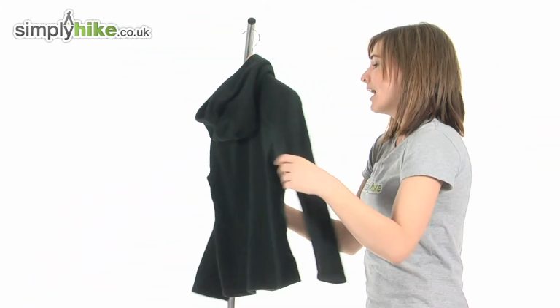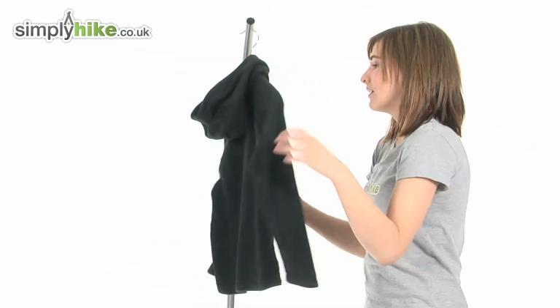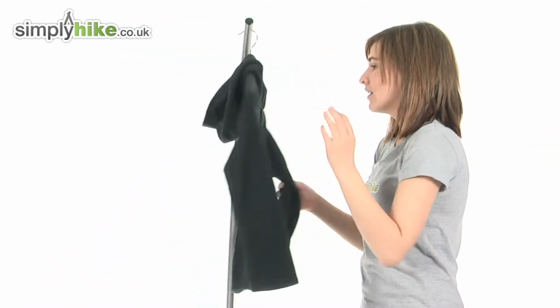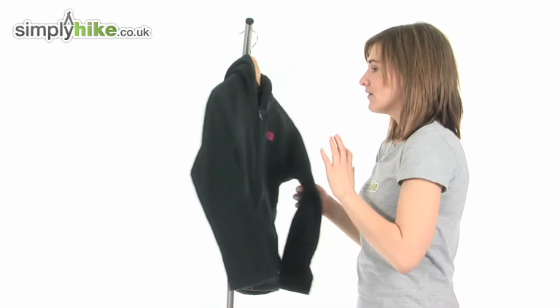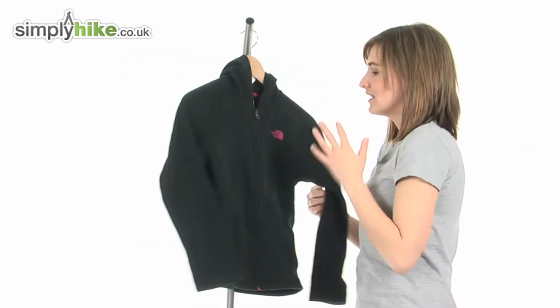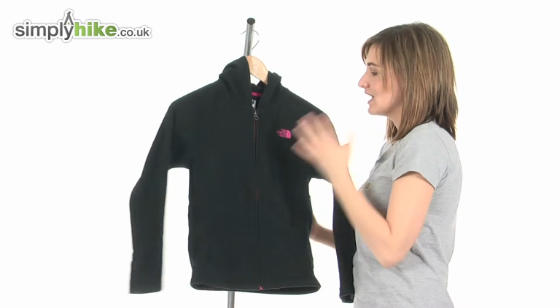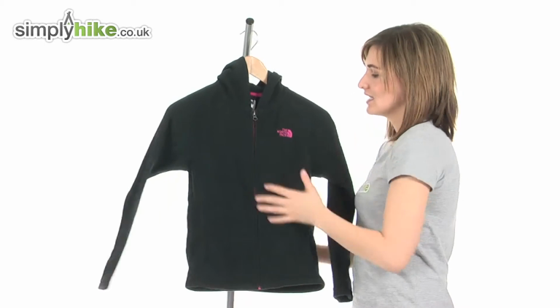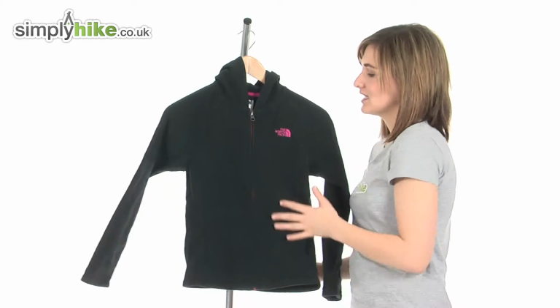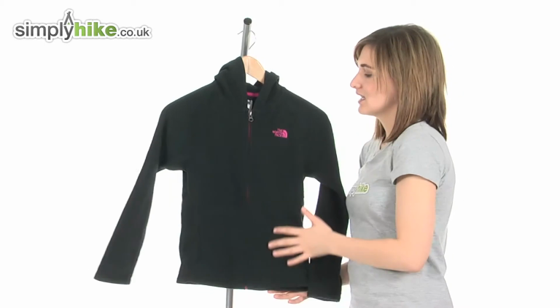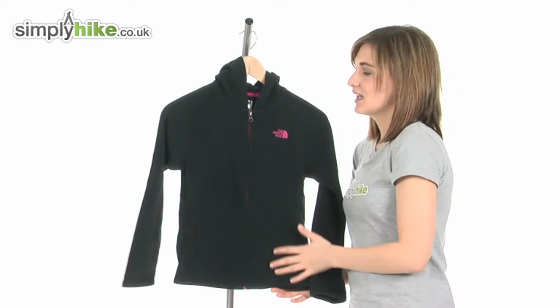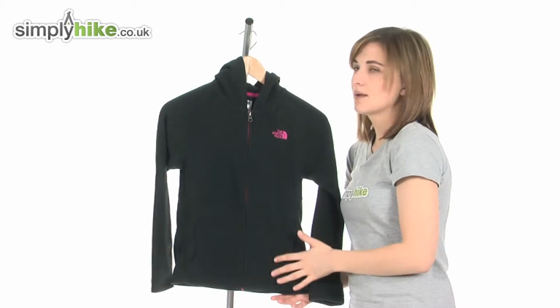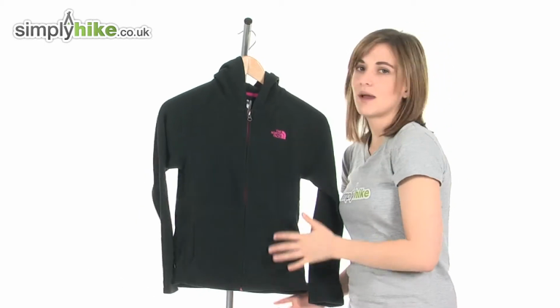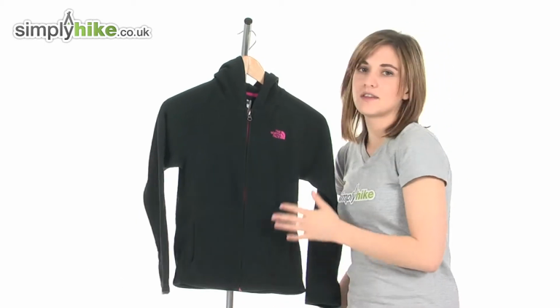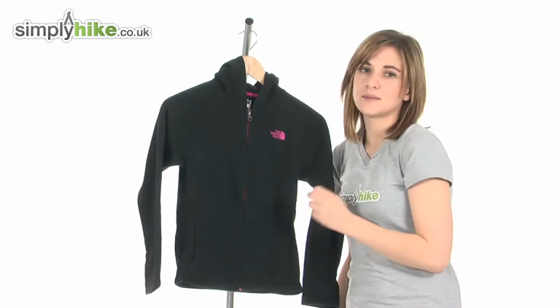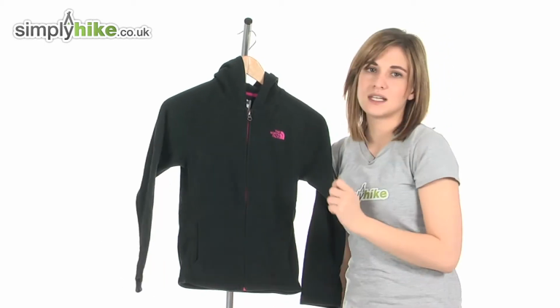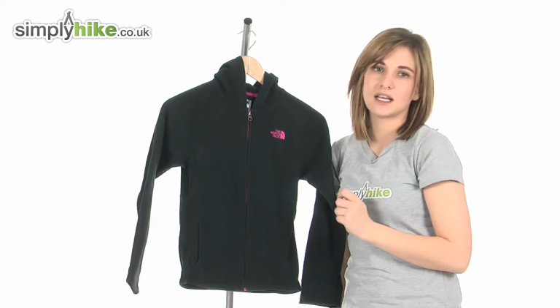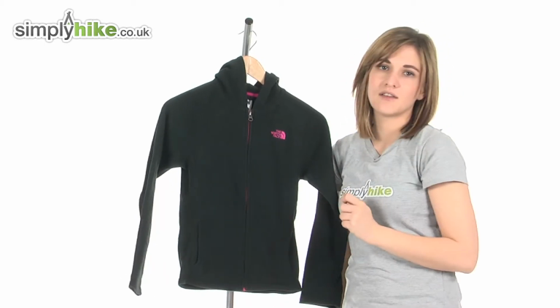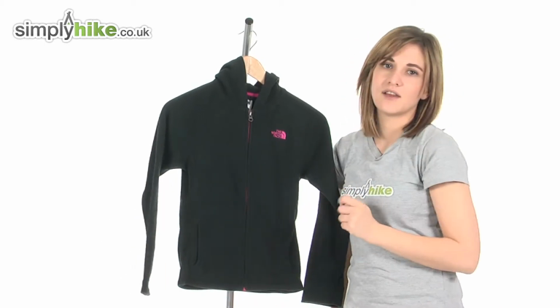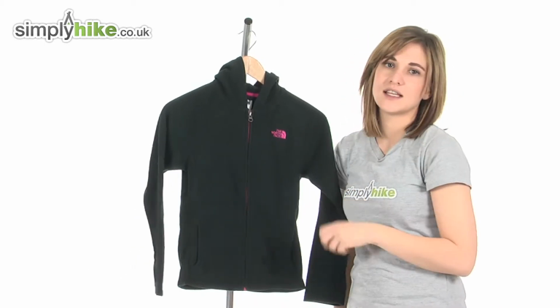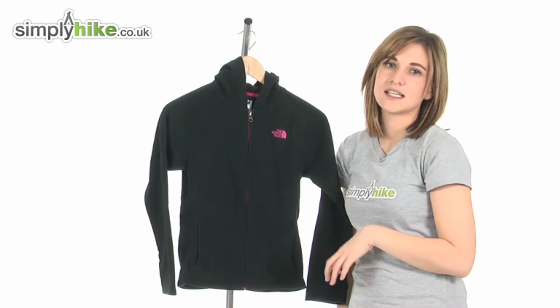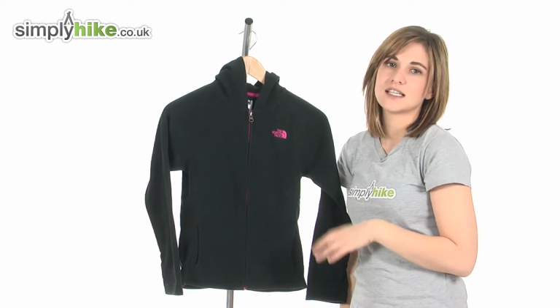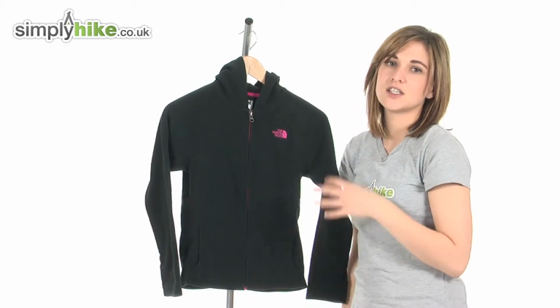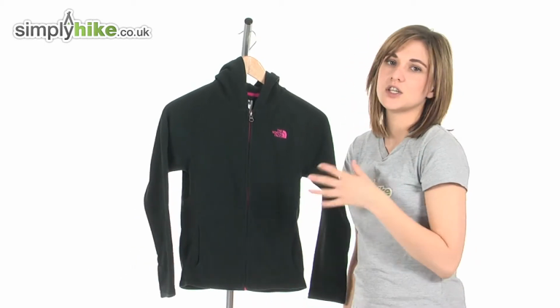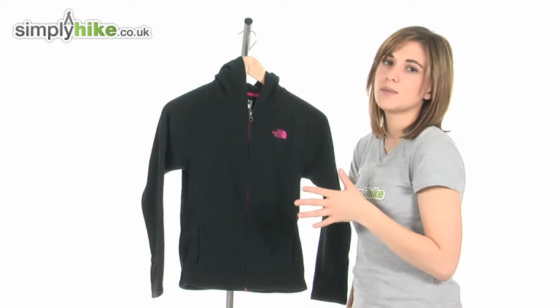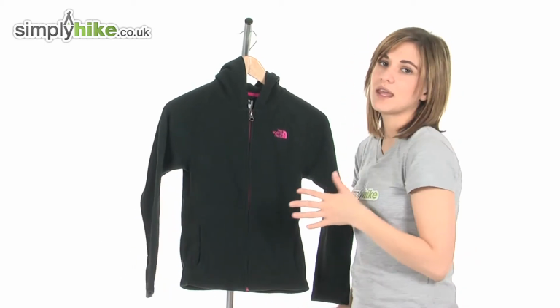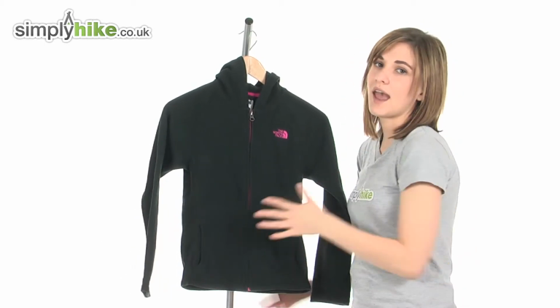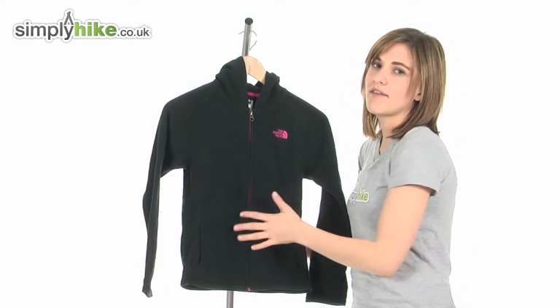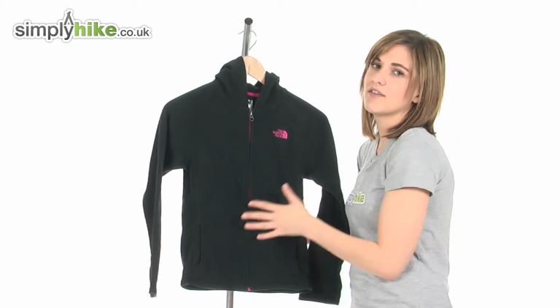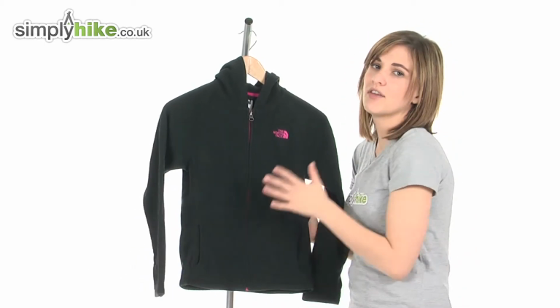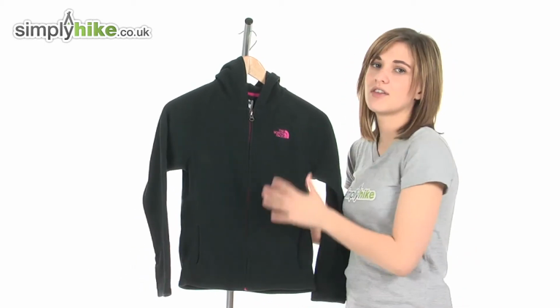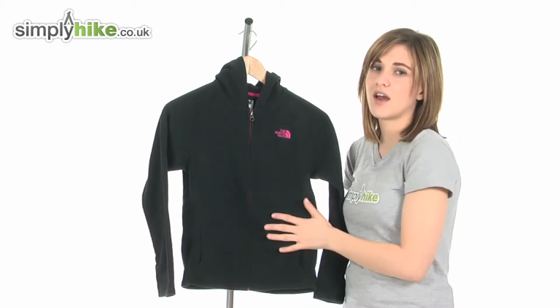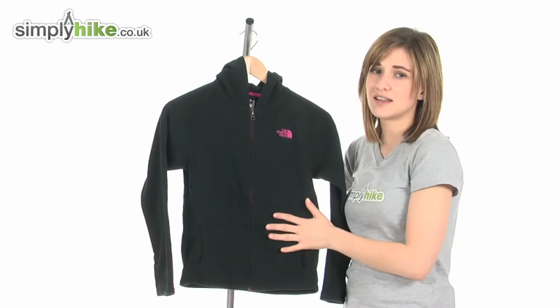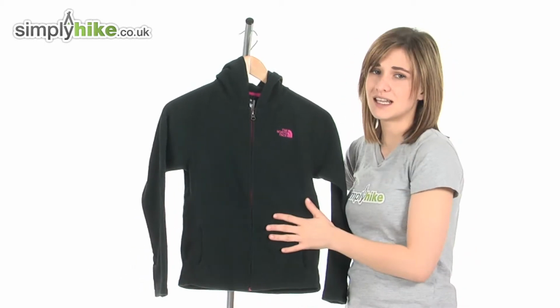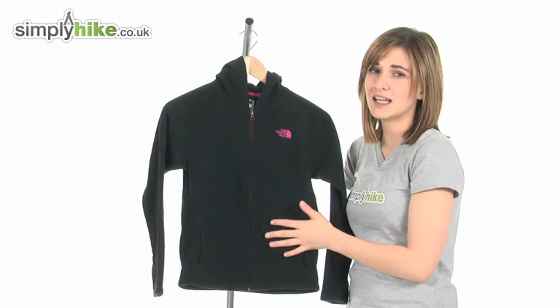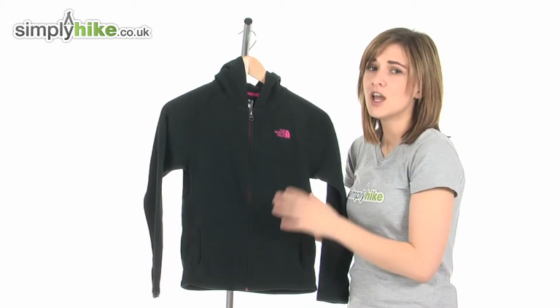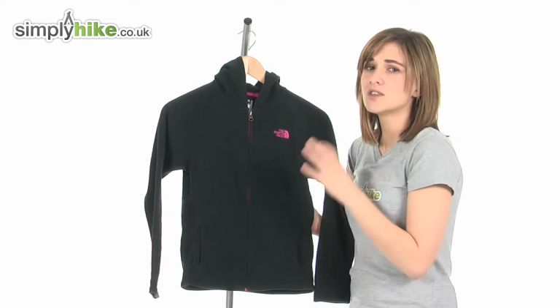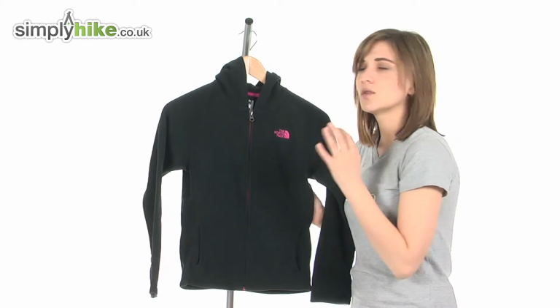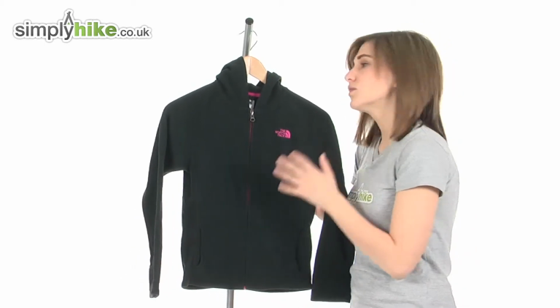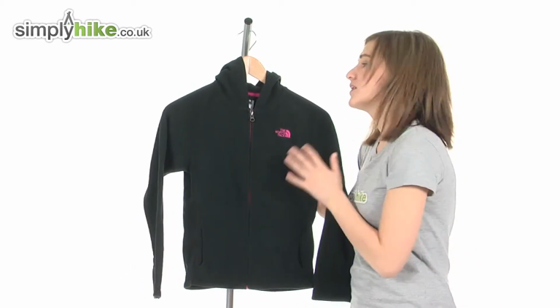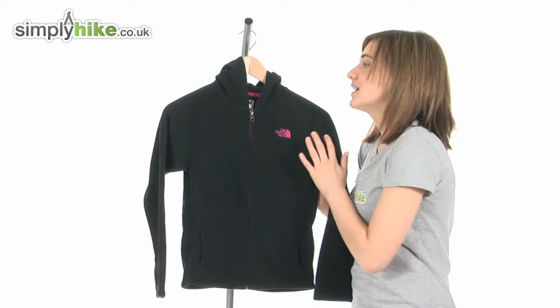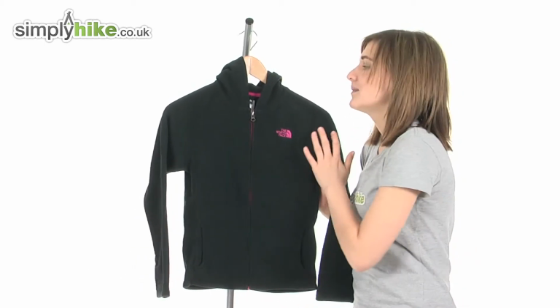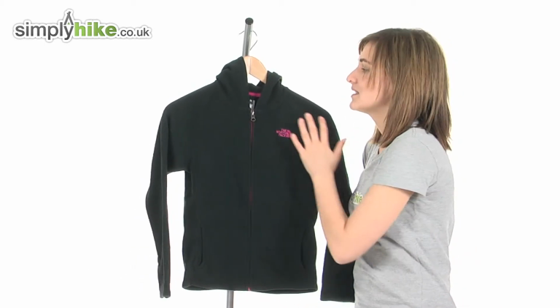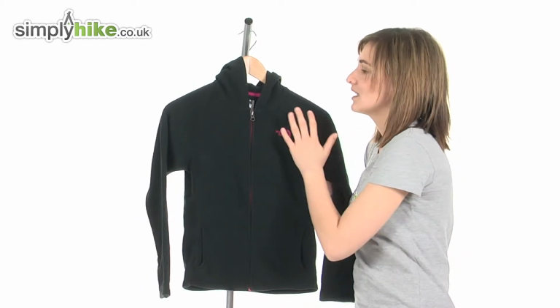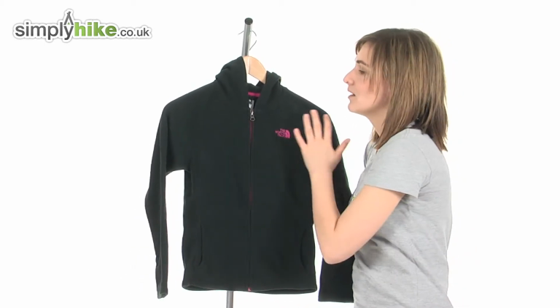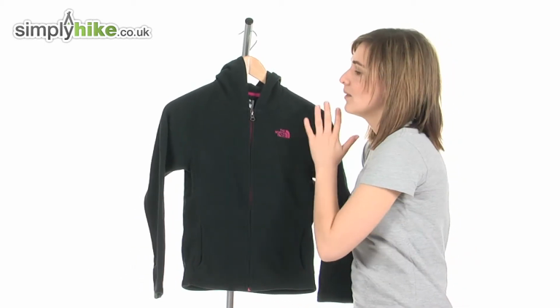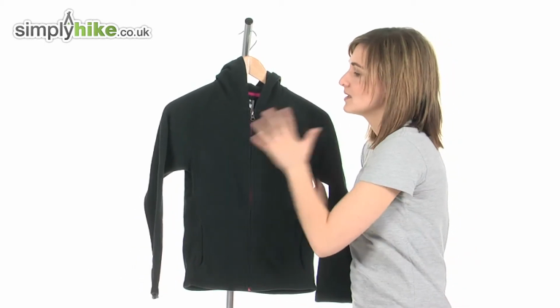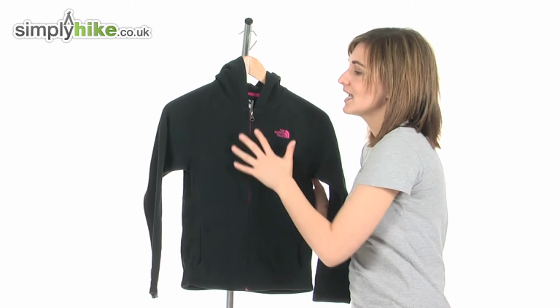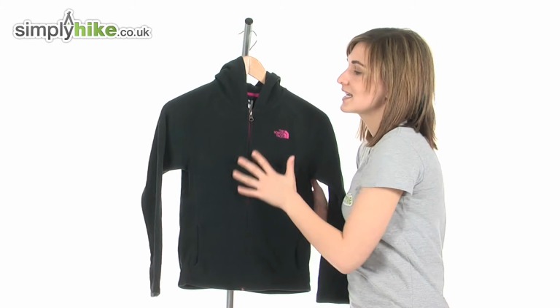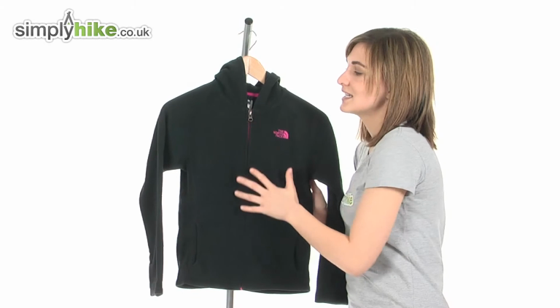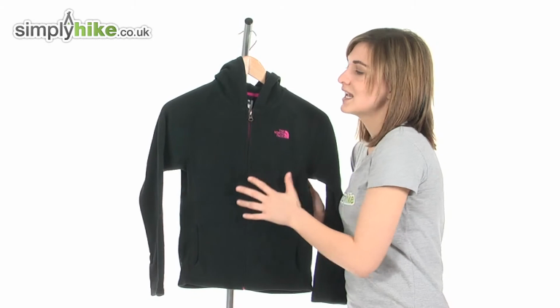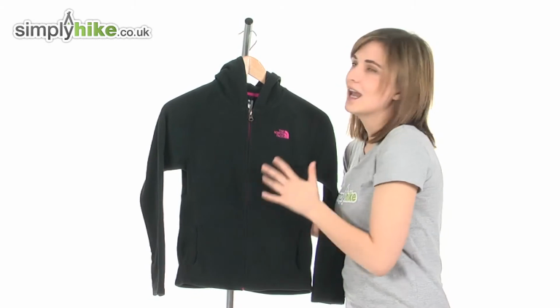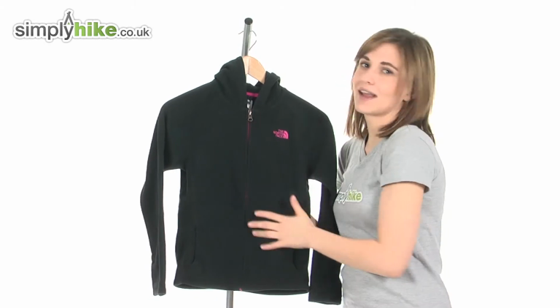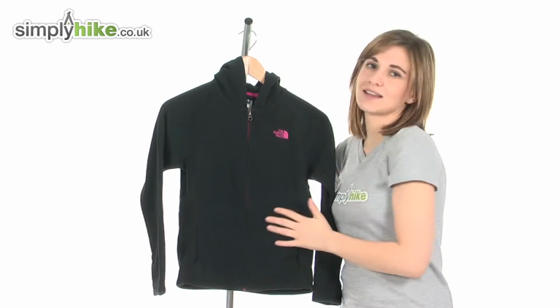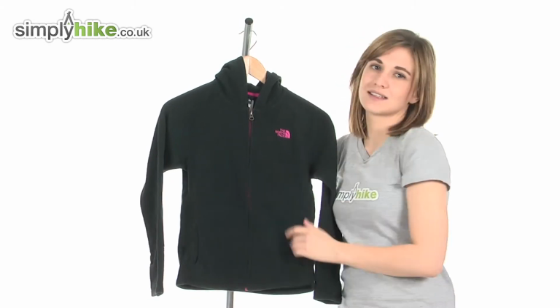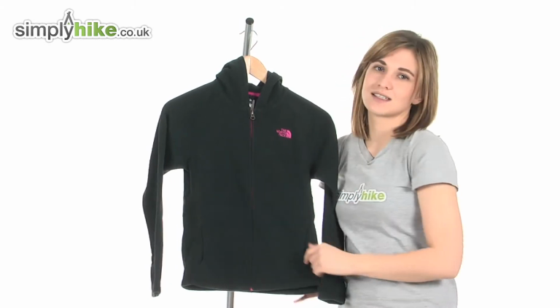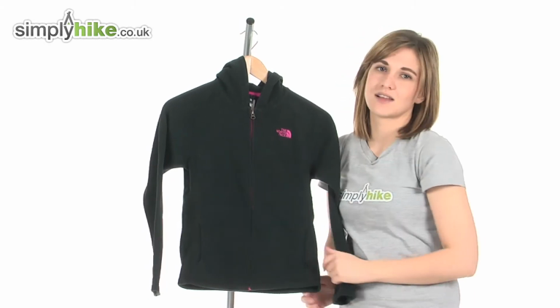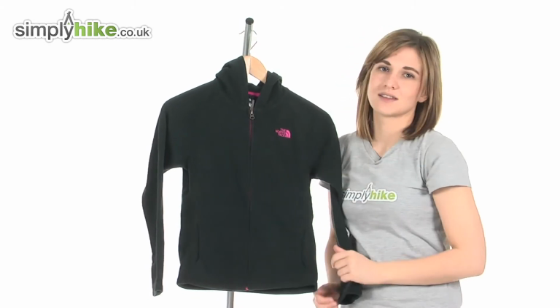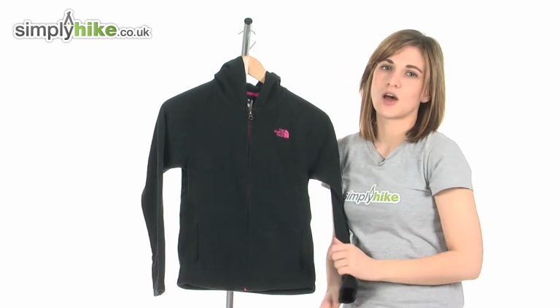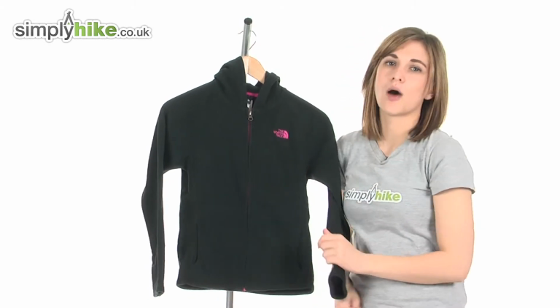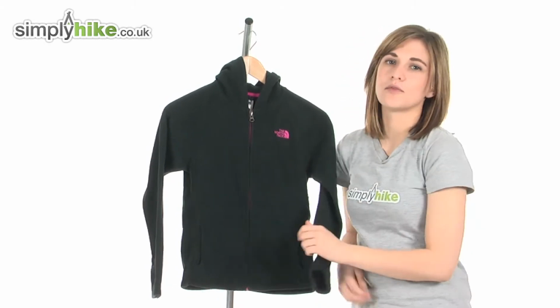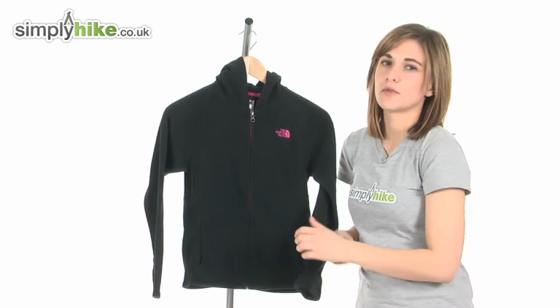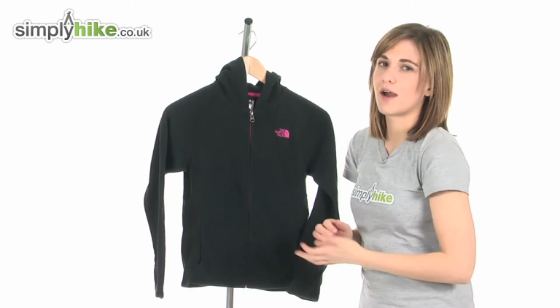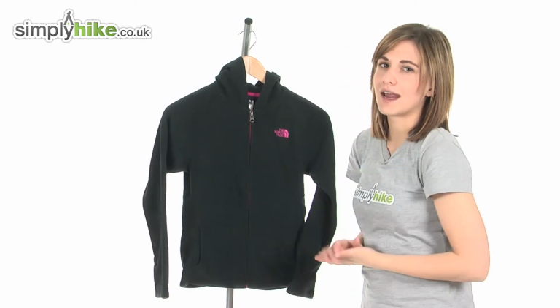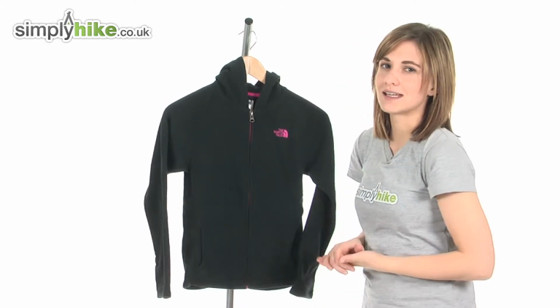Another fantastic thing about this particular fleece is it's UPF 30, so it'll also keep their skin protected against the sun's harmful rays.